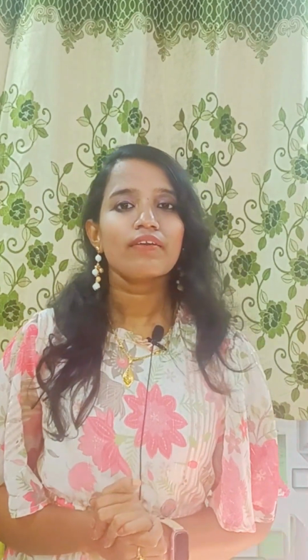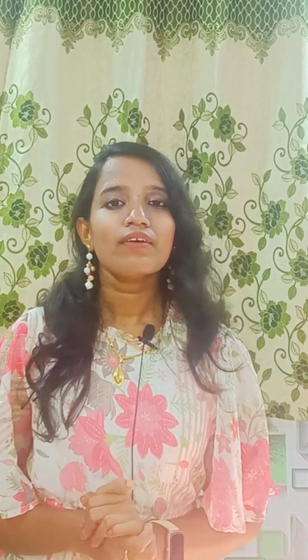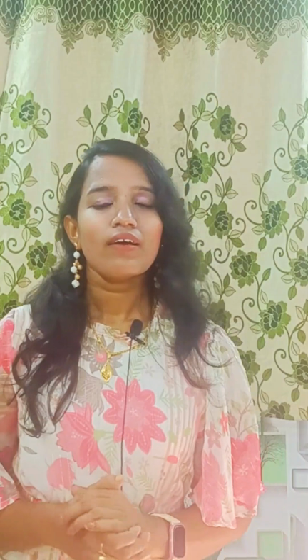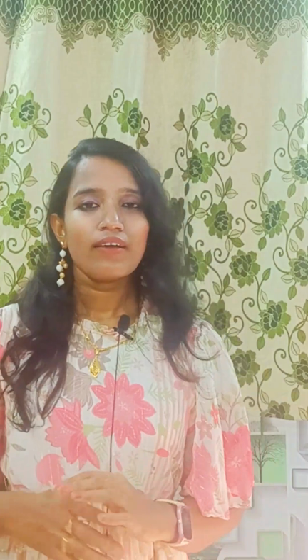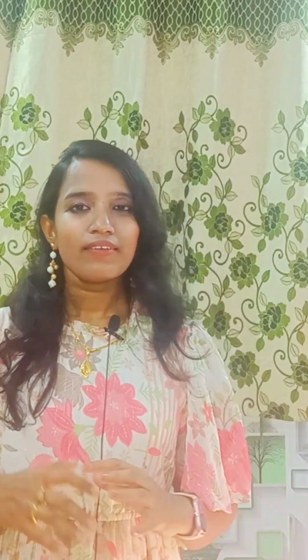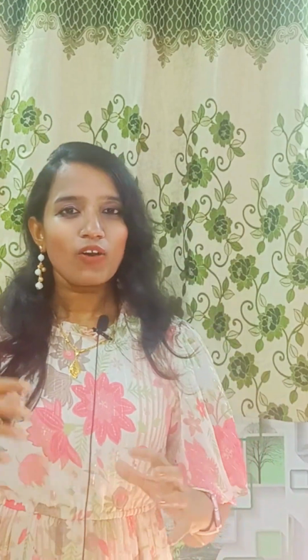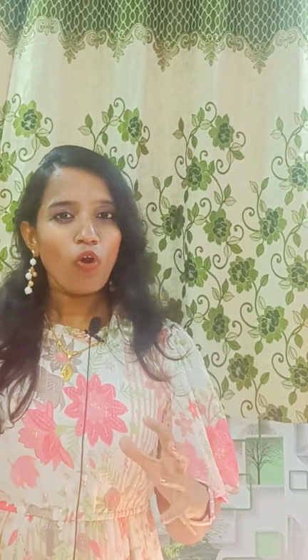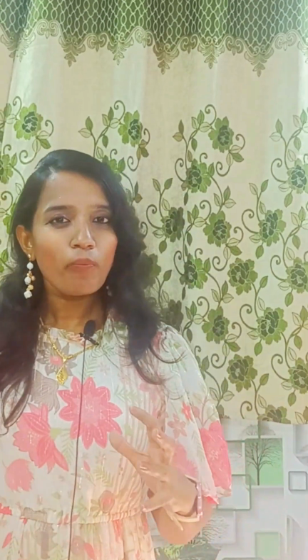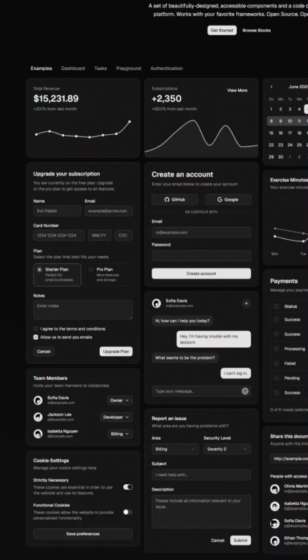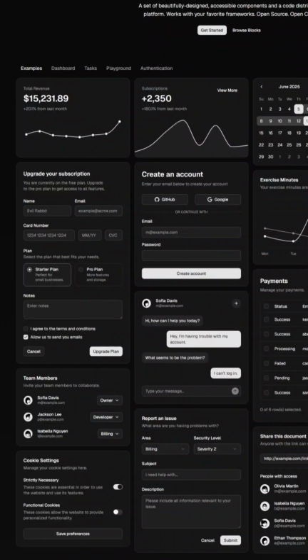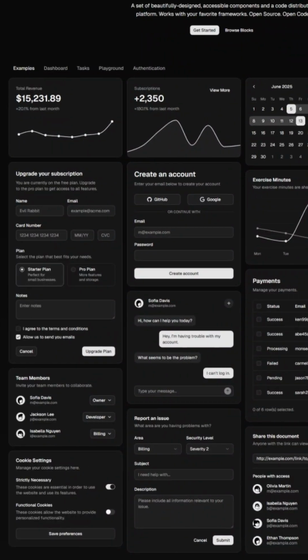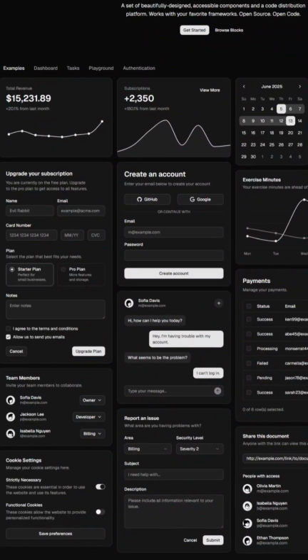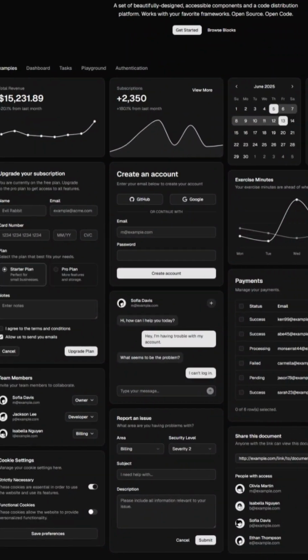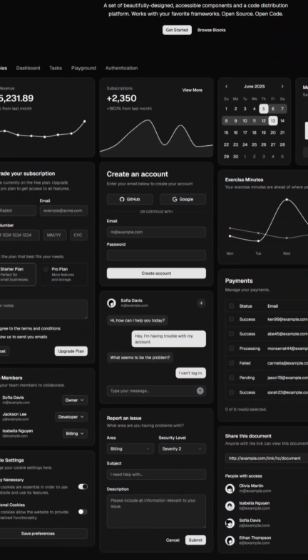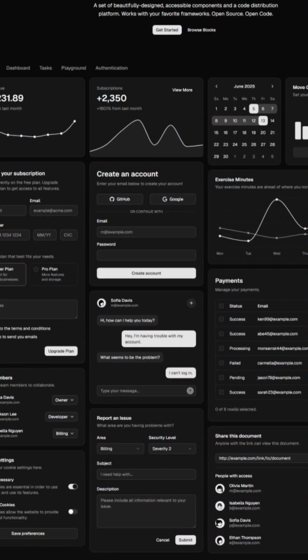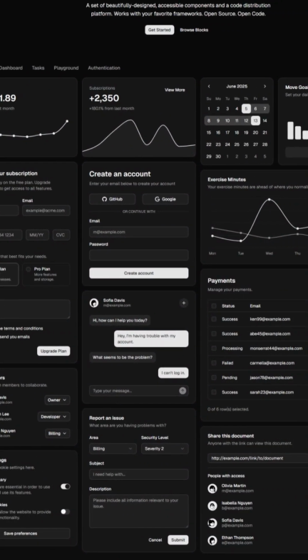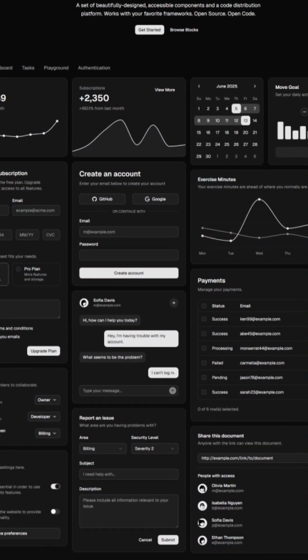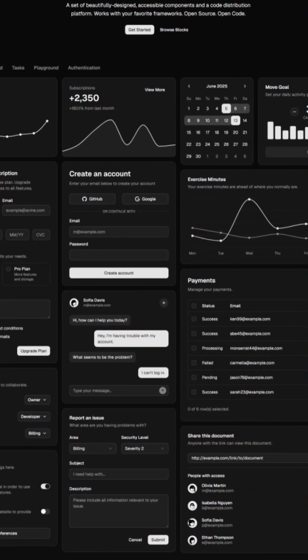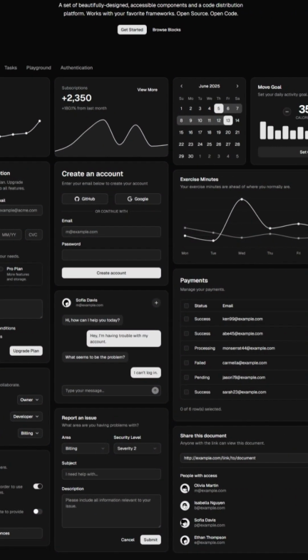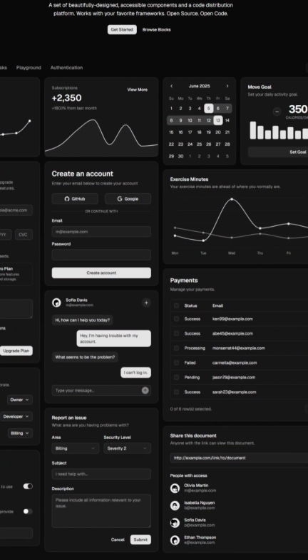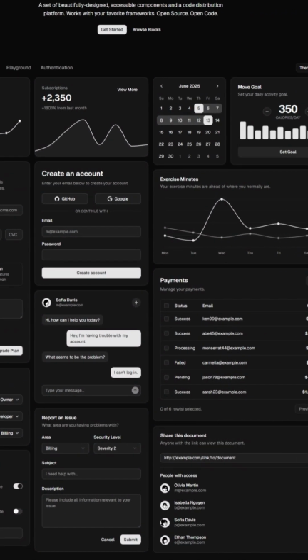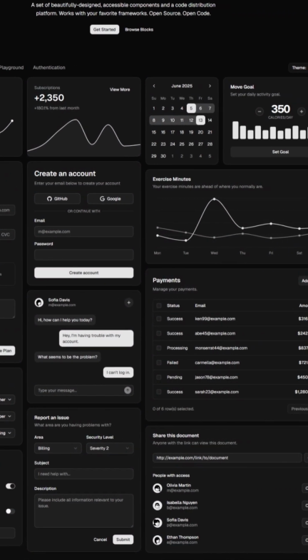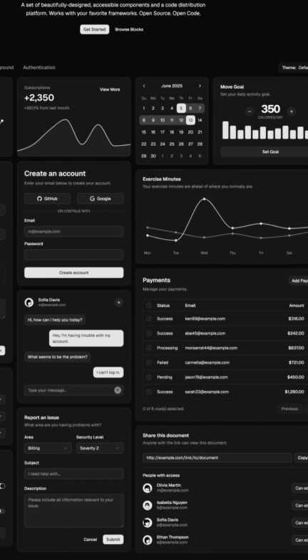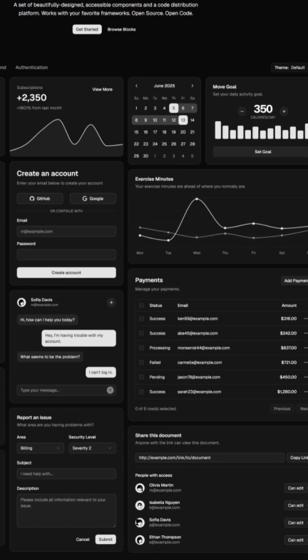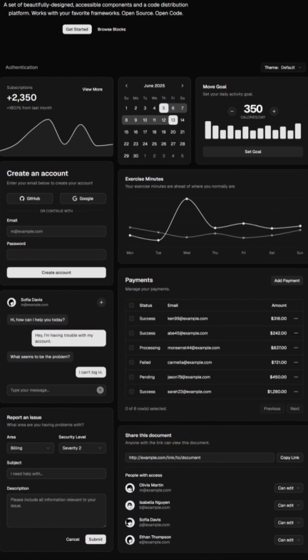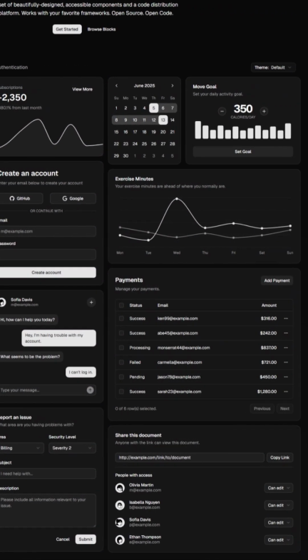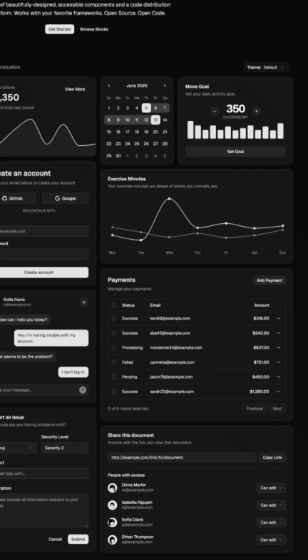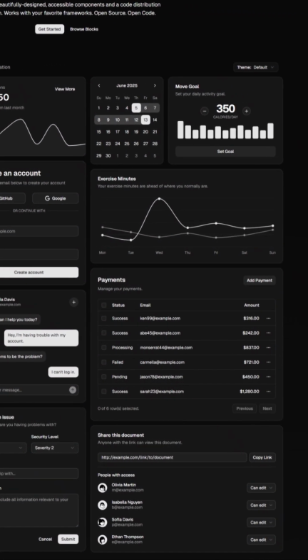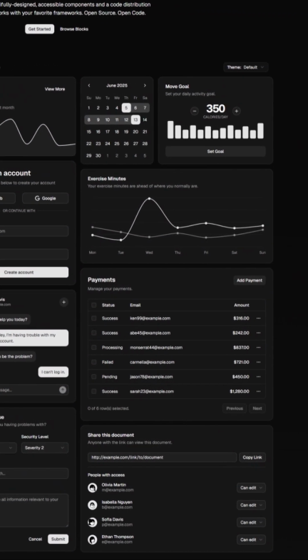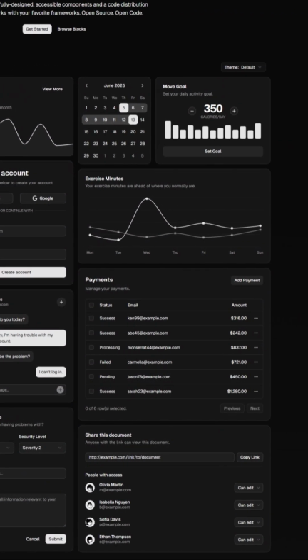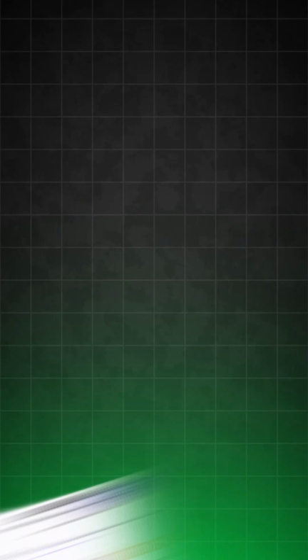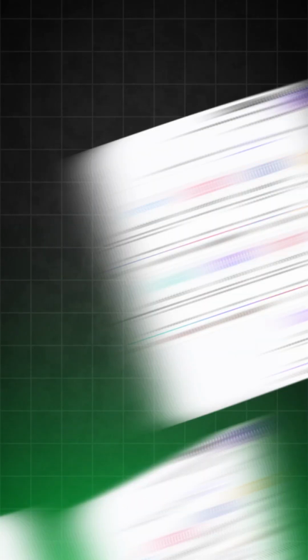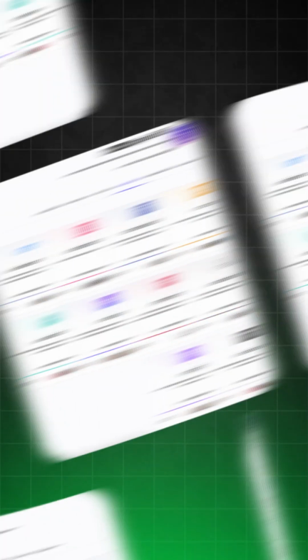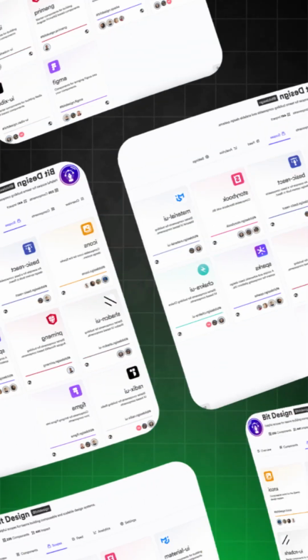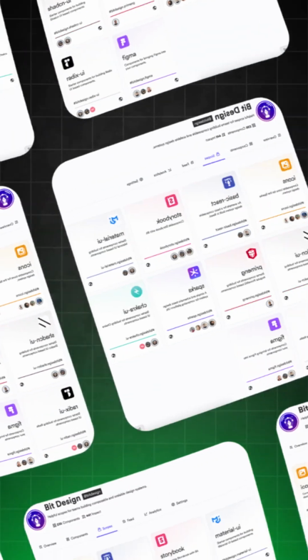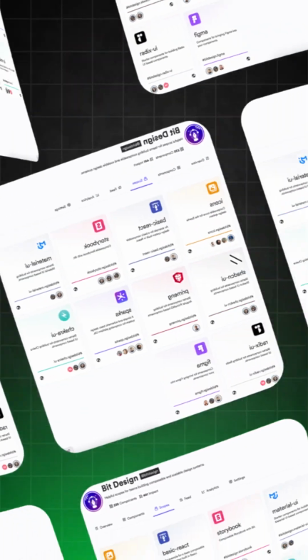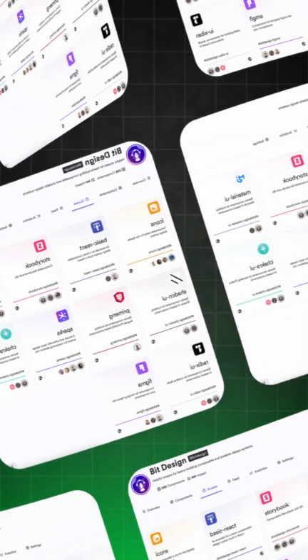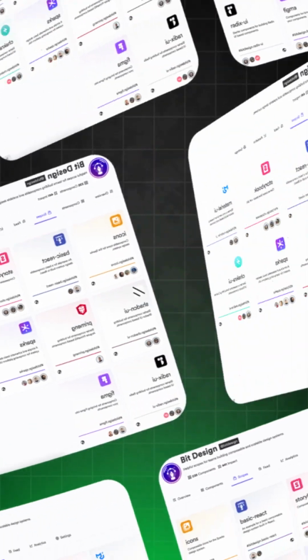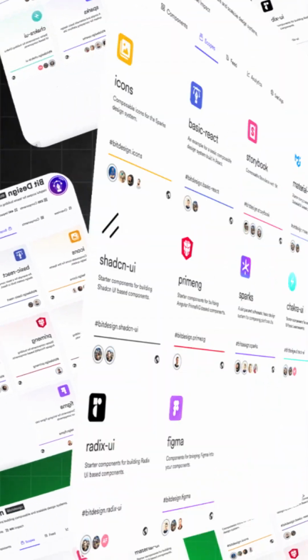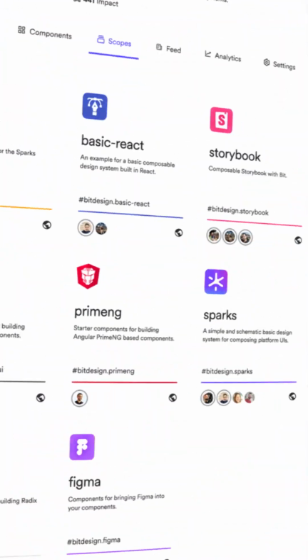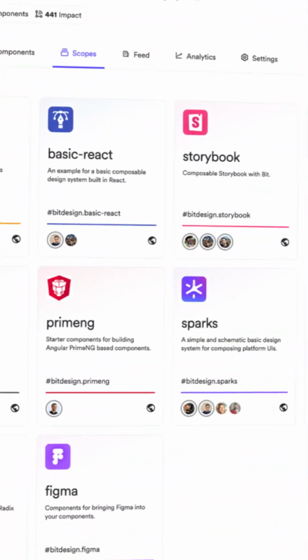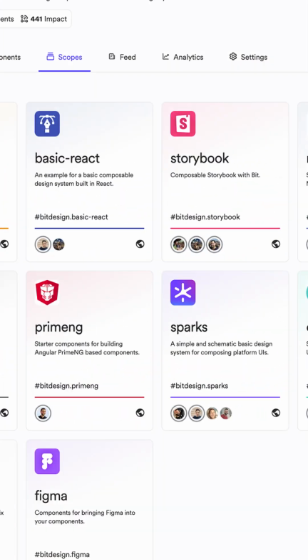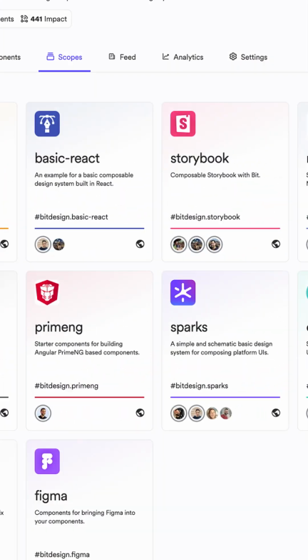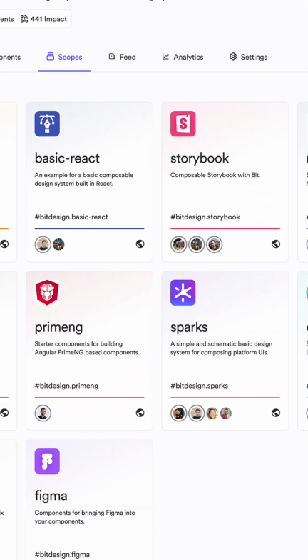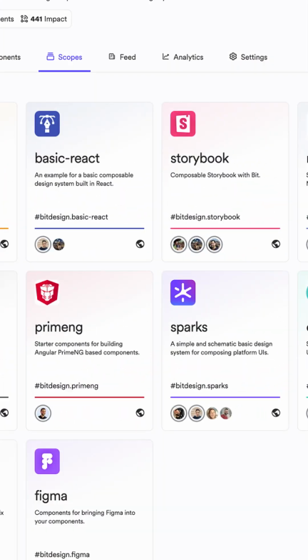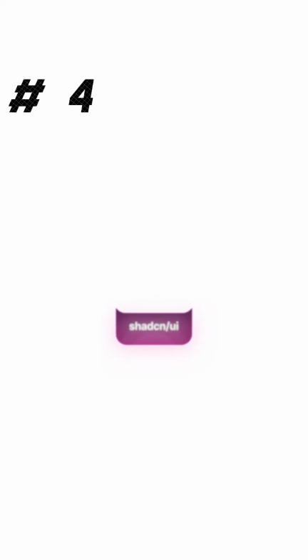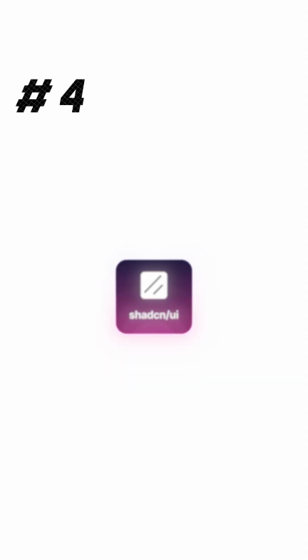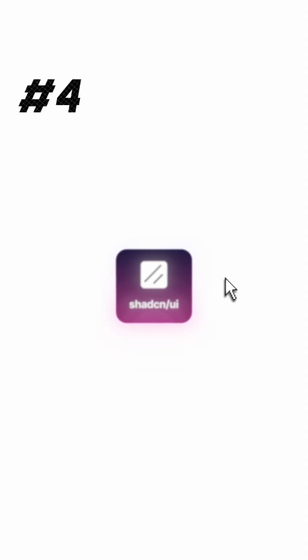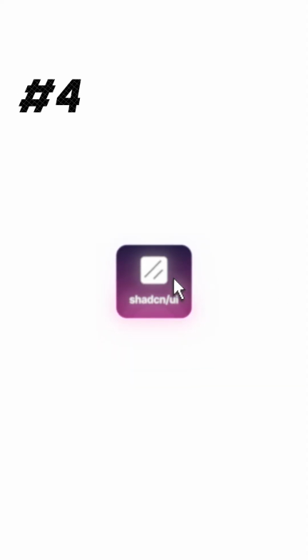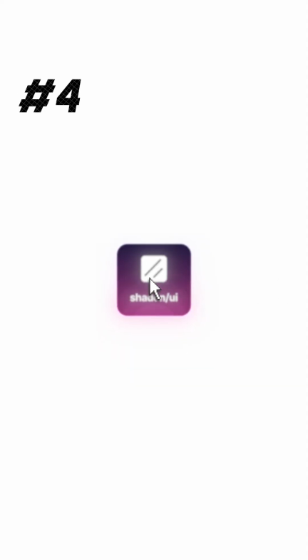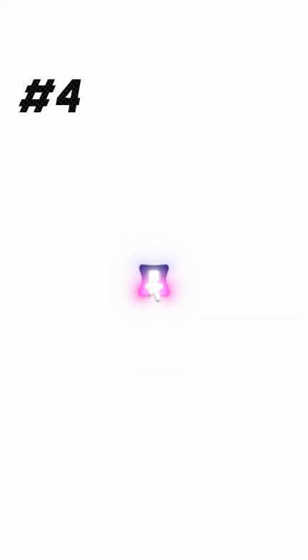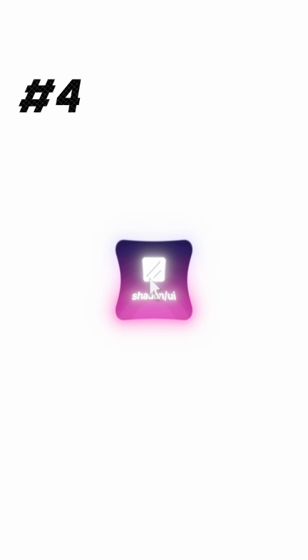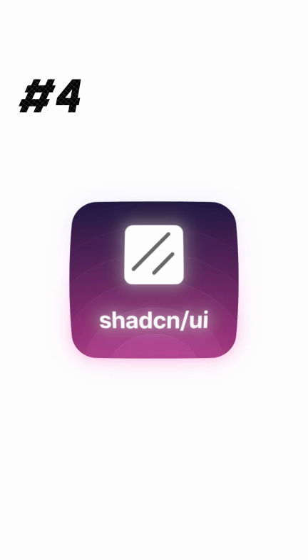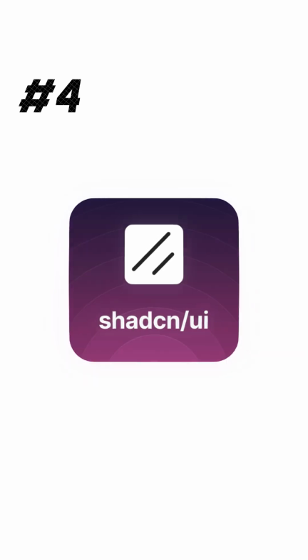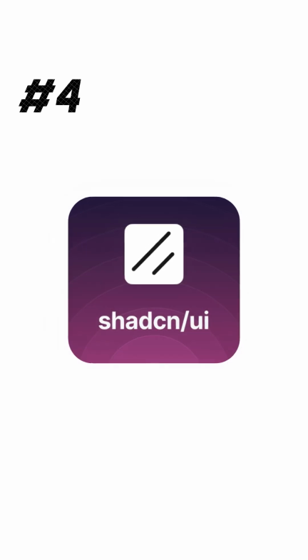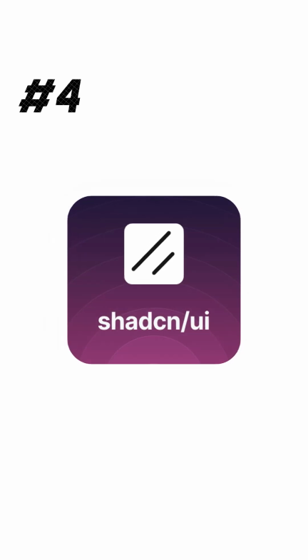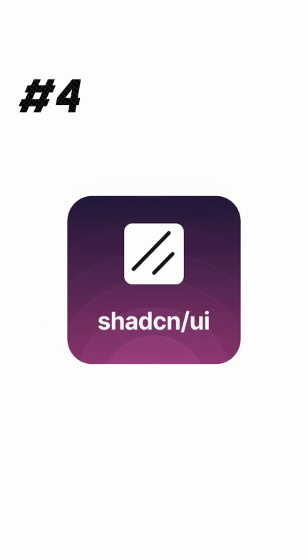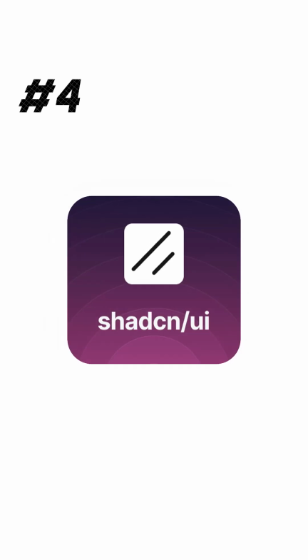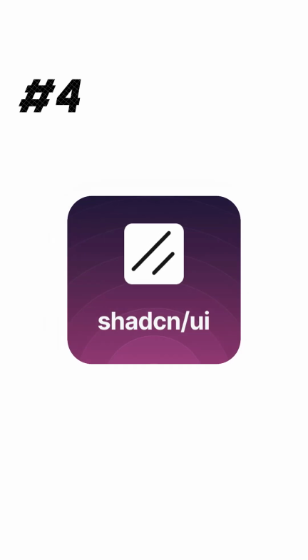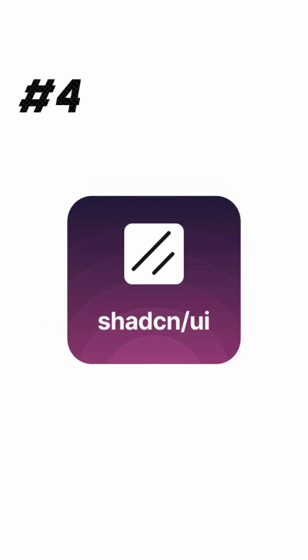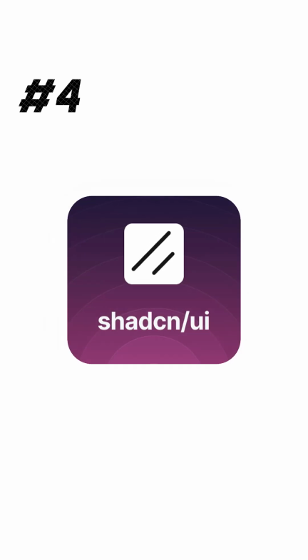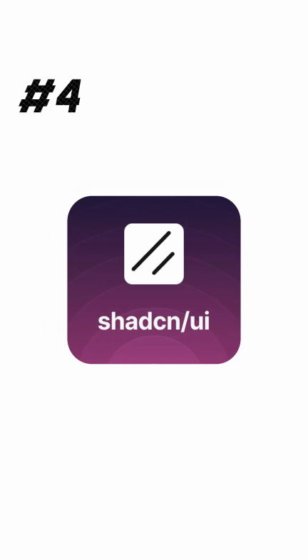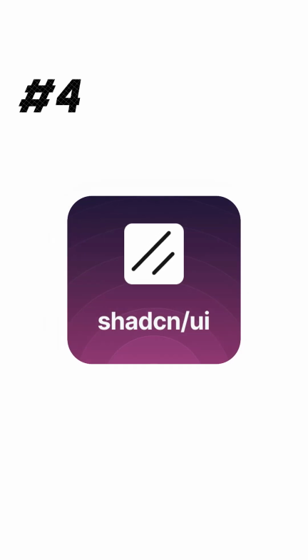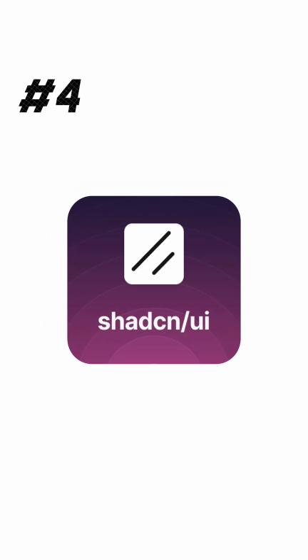For components — whether plug-and-play, beautiful, or persistent — ShadCN UI is your go-to option.